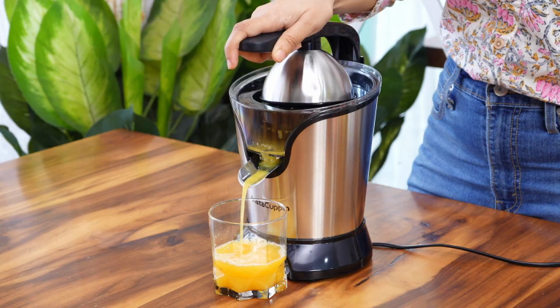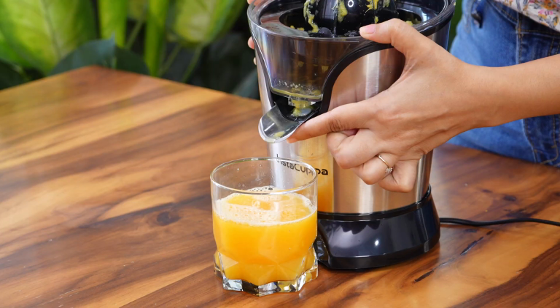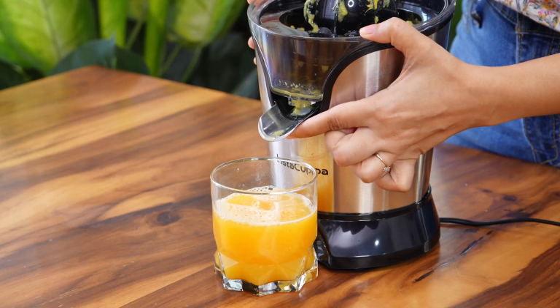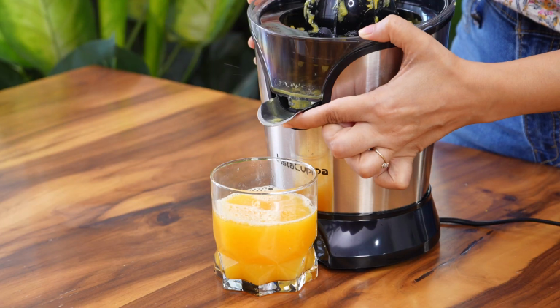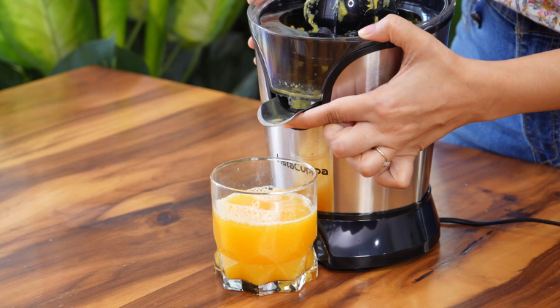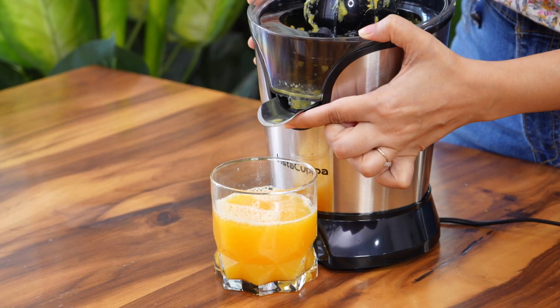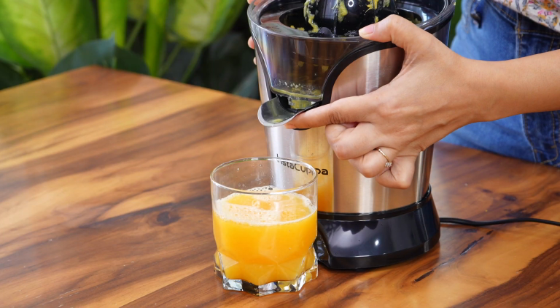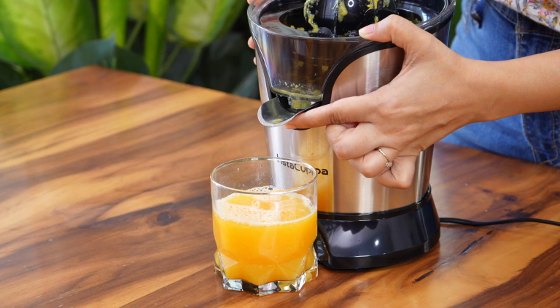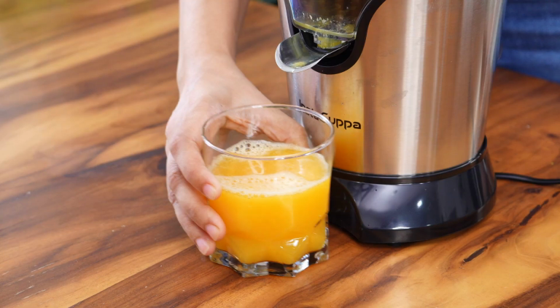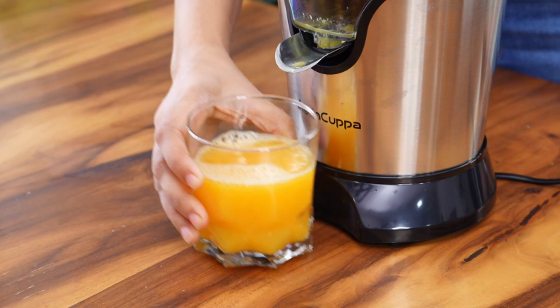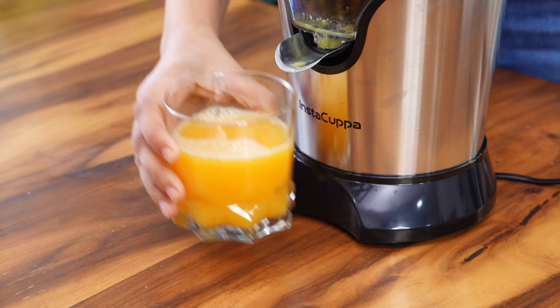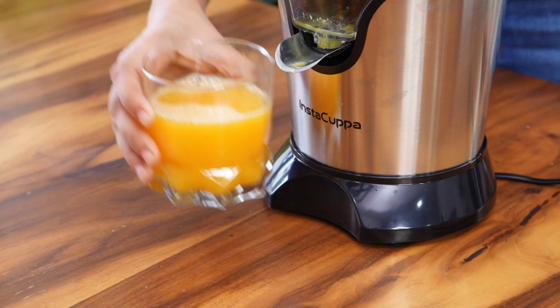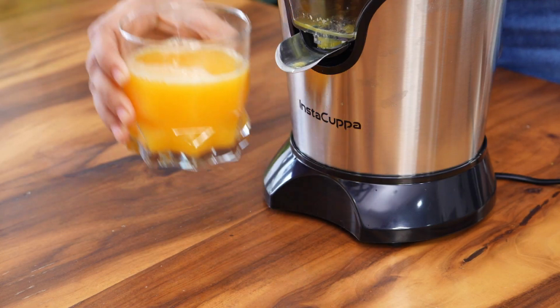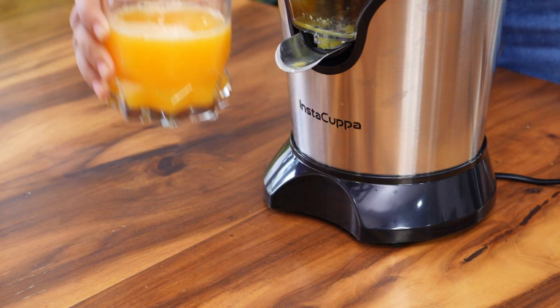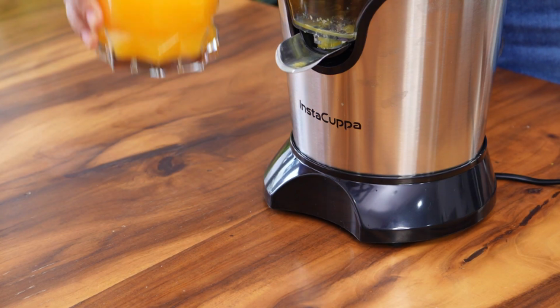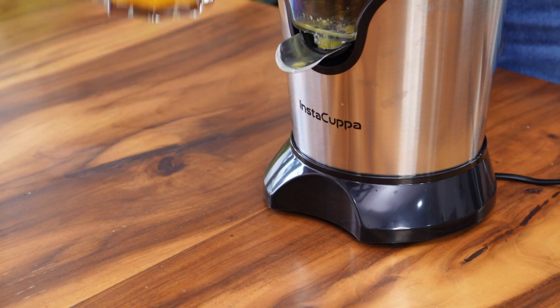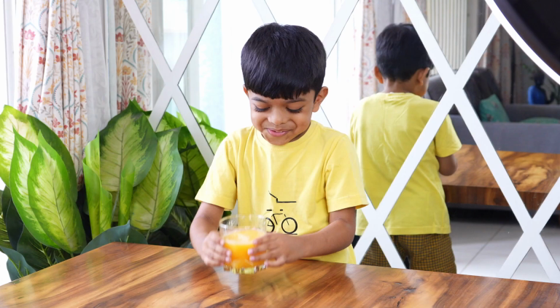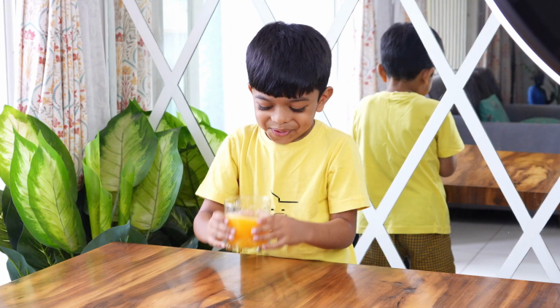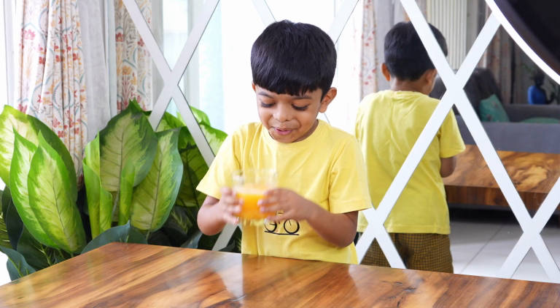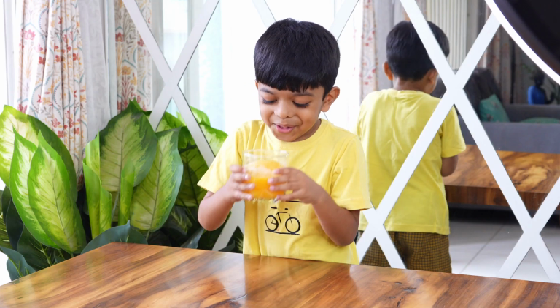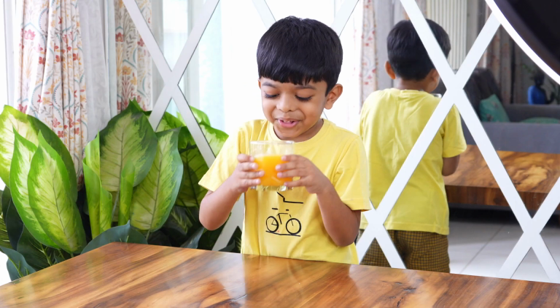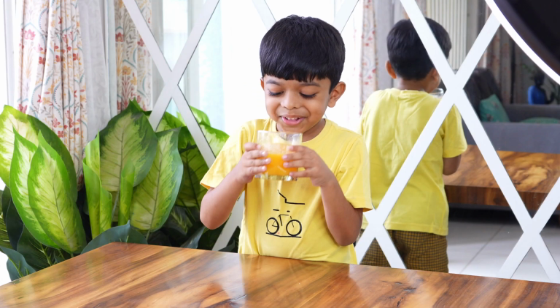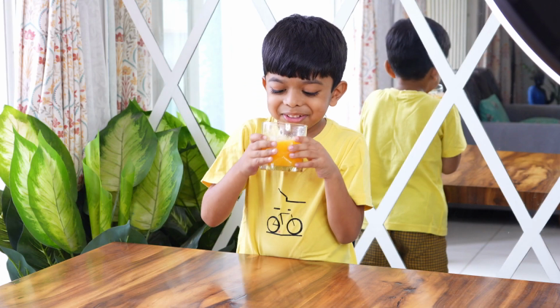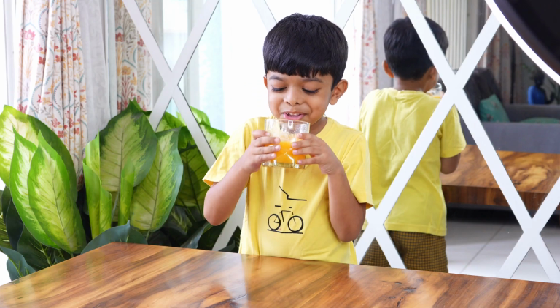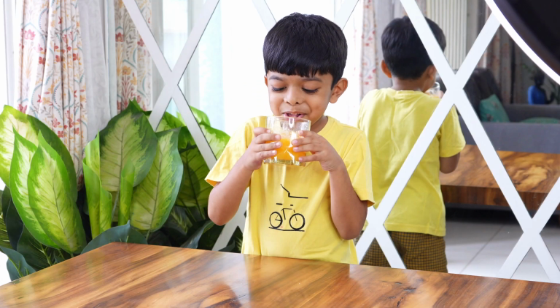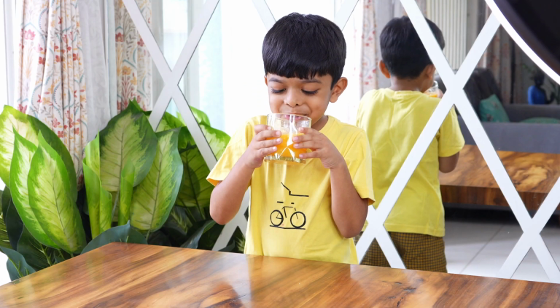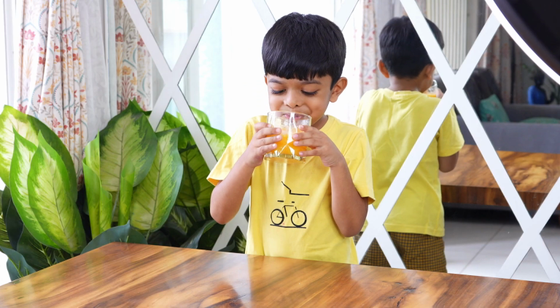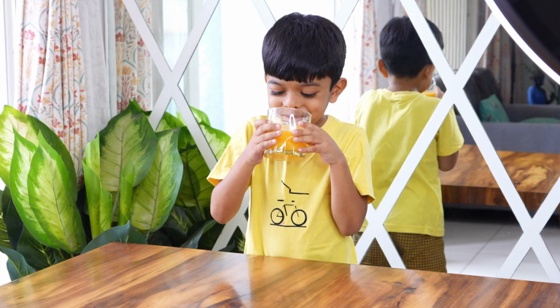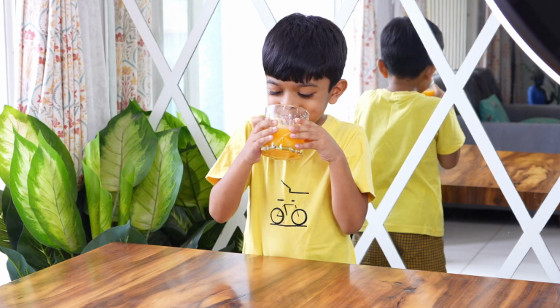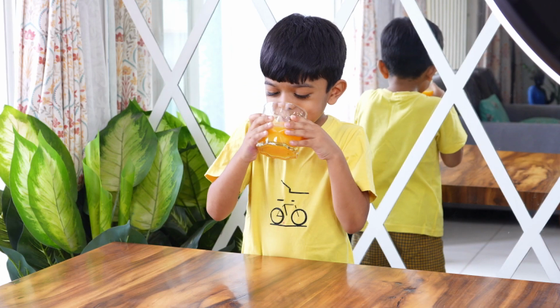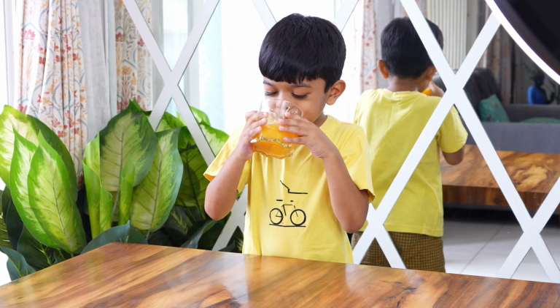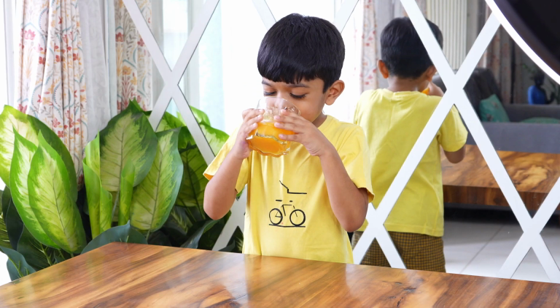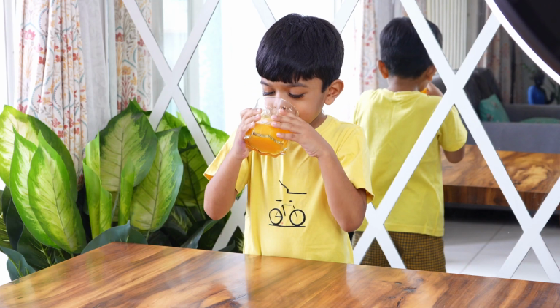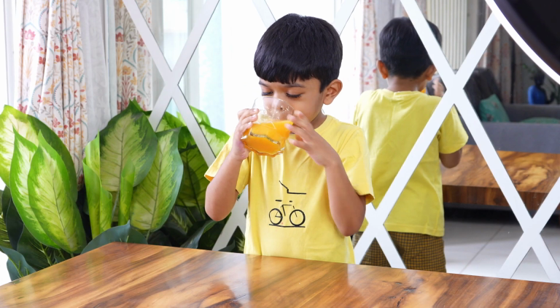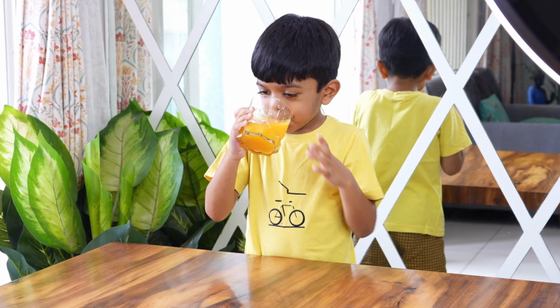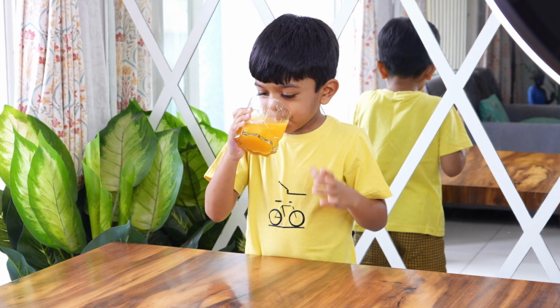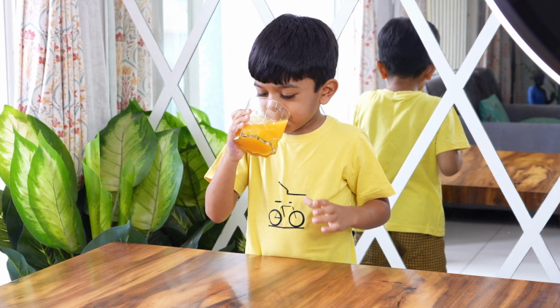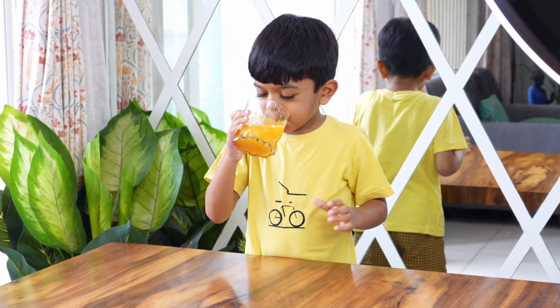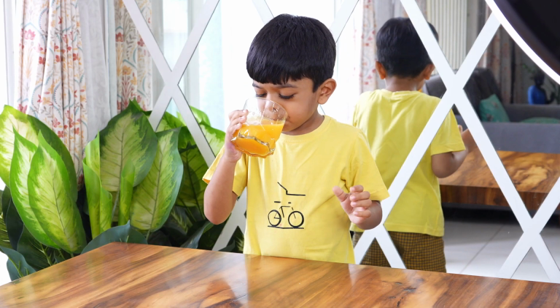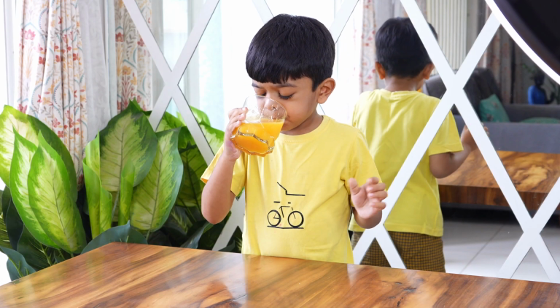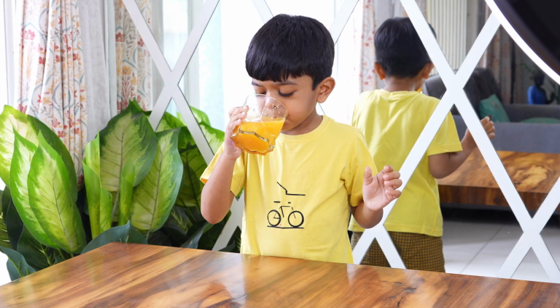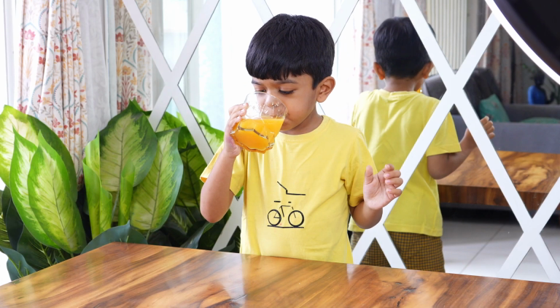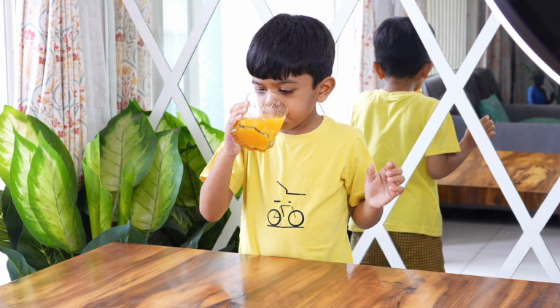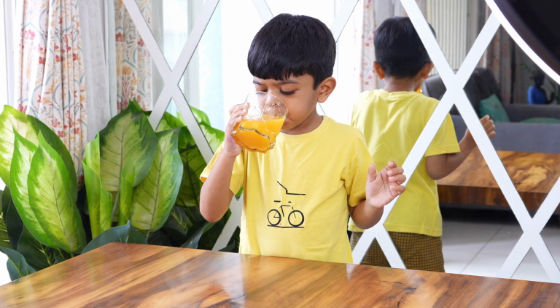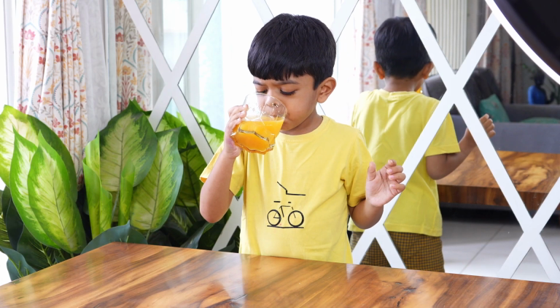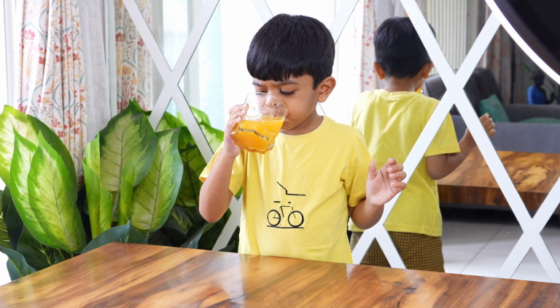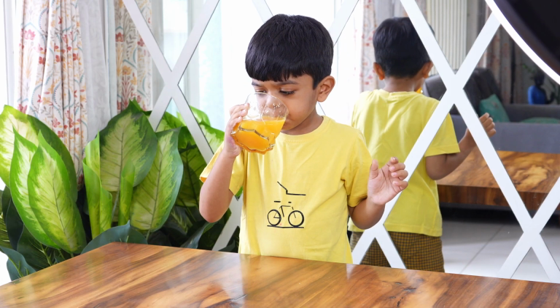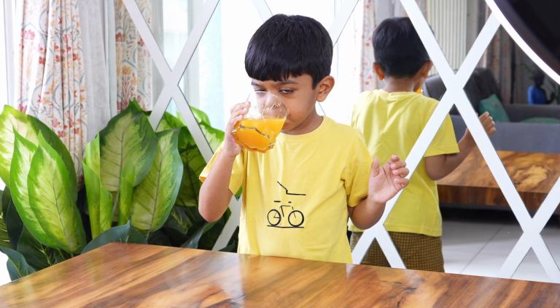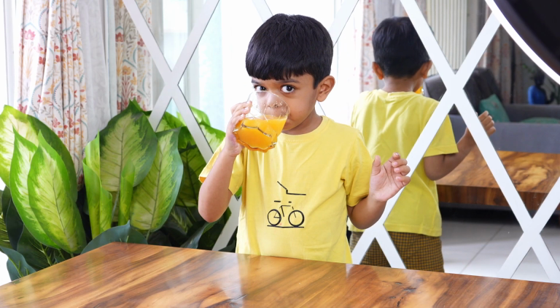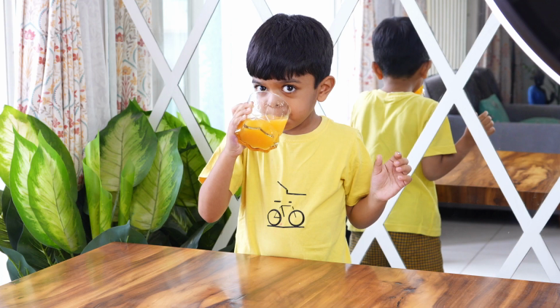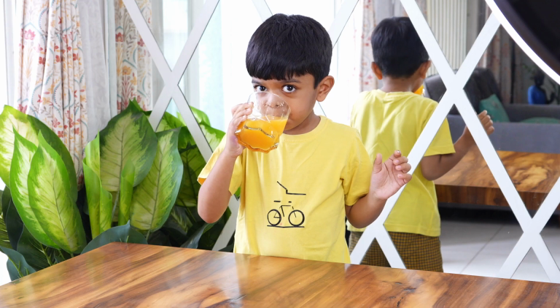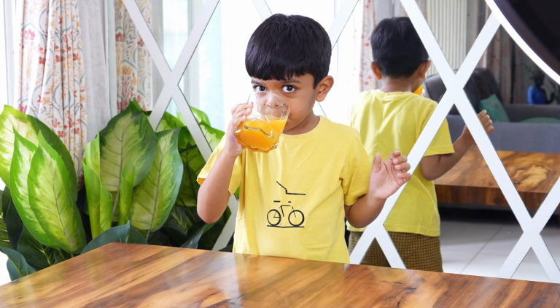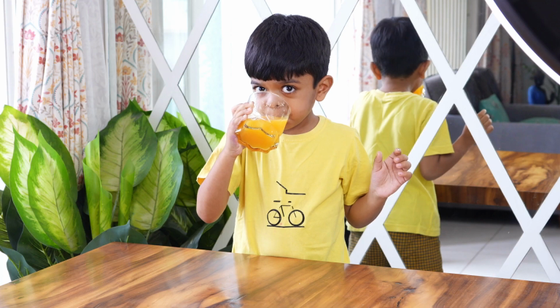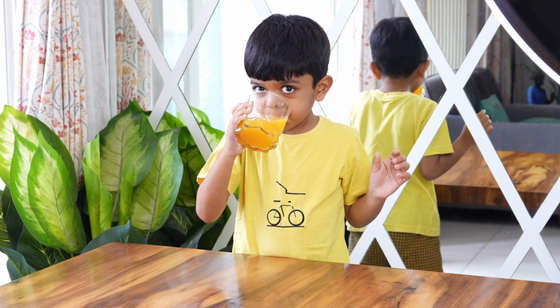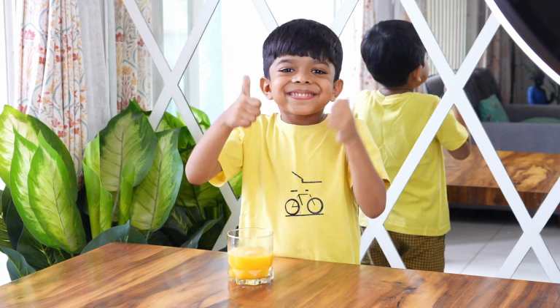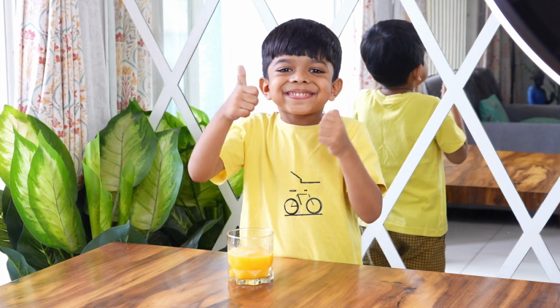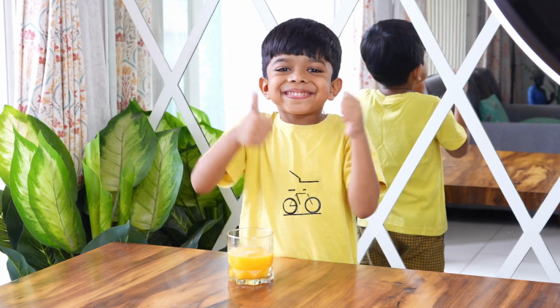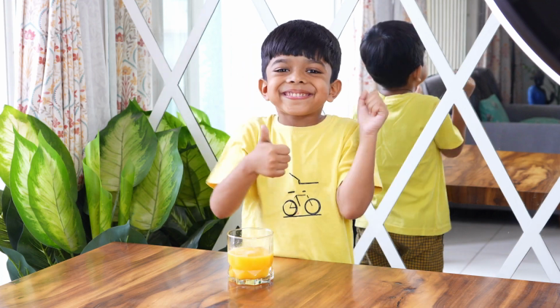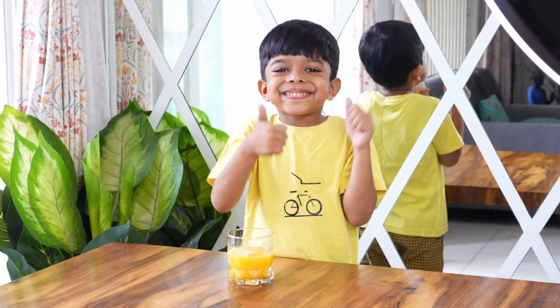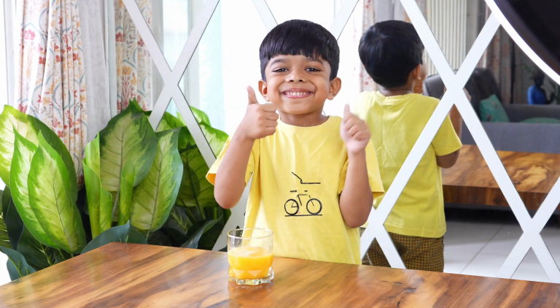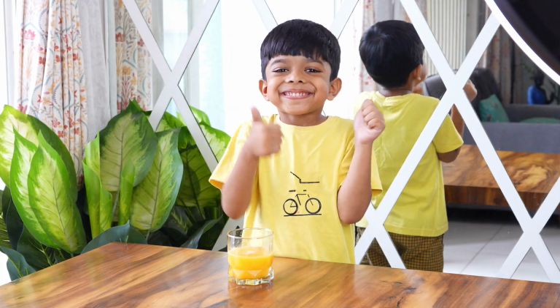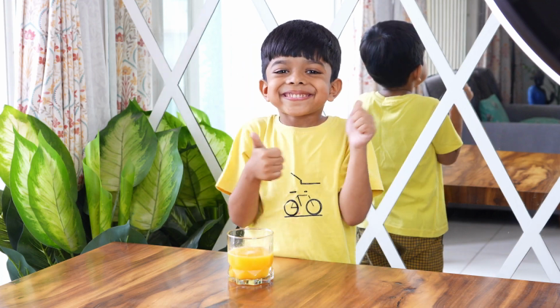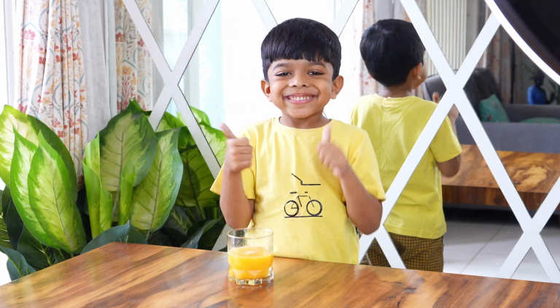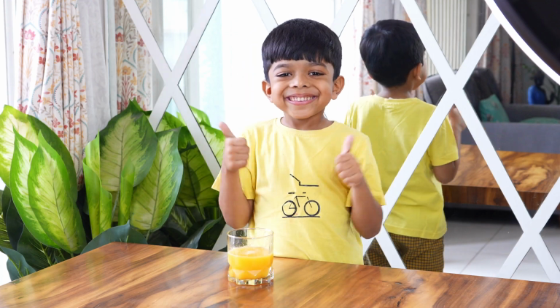With the Instacupper citrus juicer, you can make juice in a jiffy. Now you and your family can enjoy fresh juice every day.